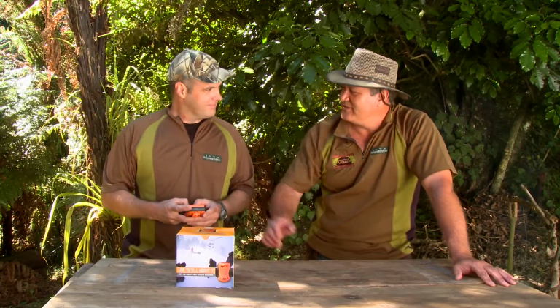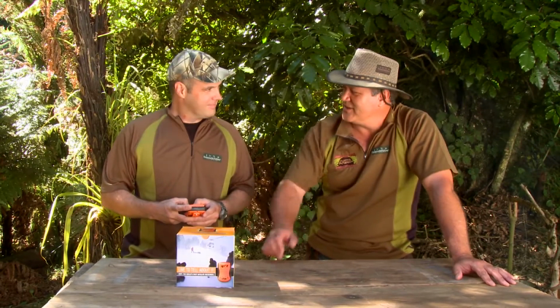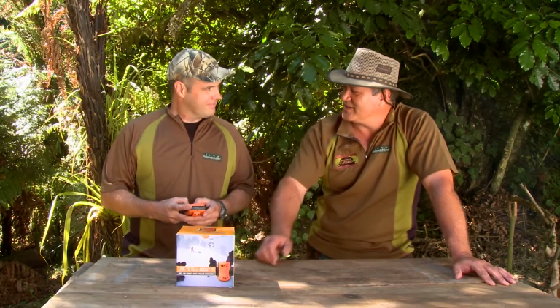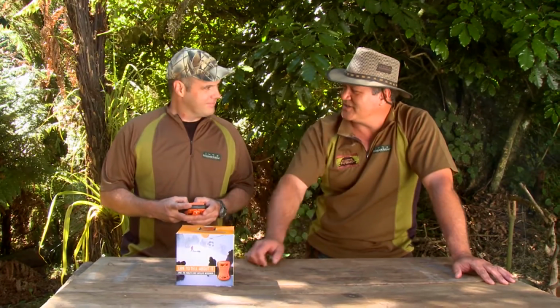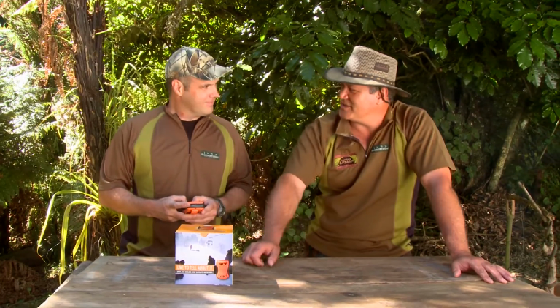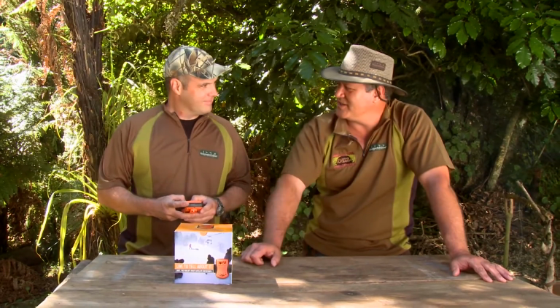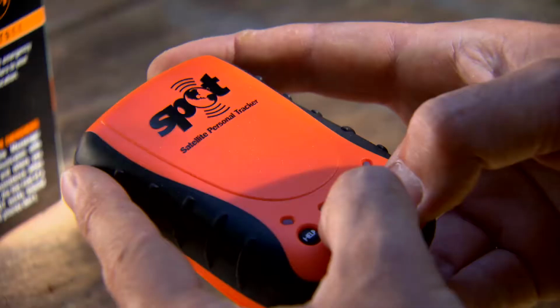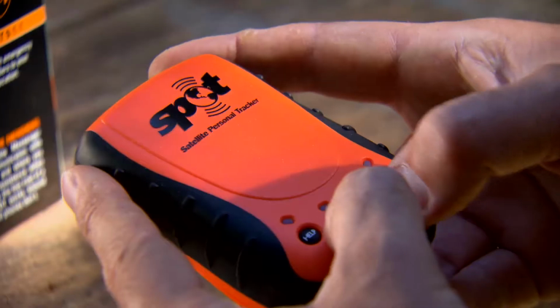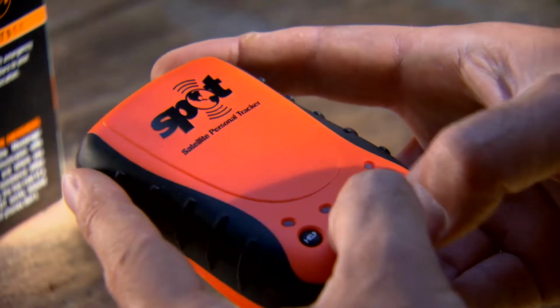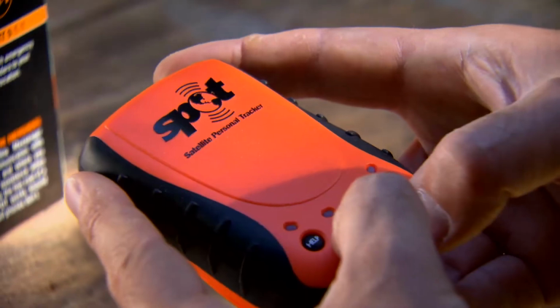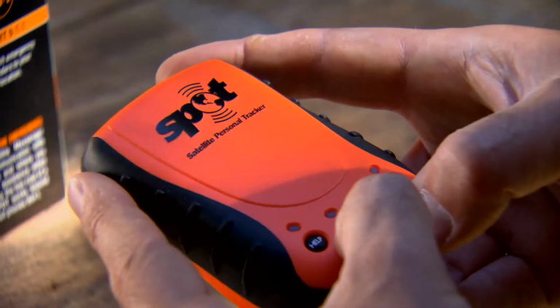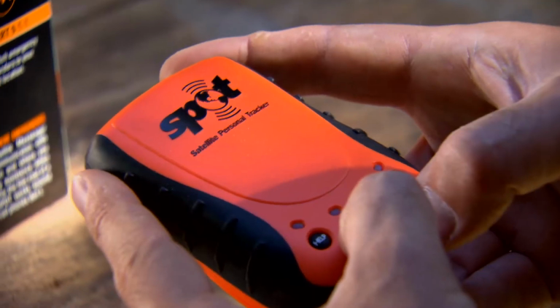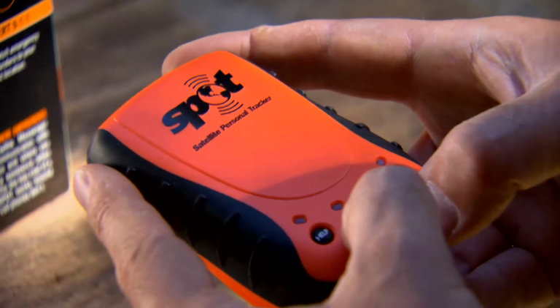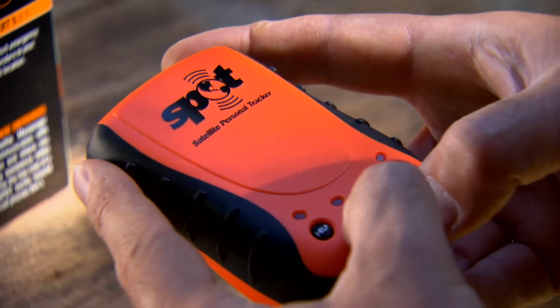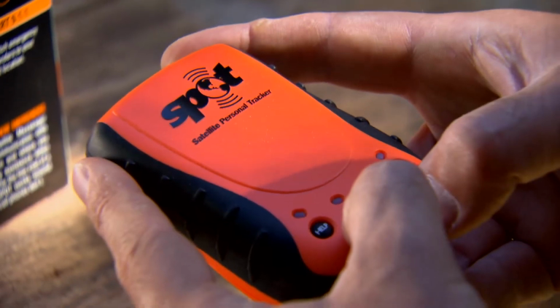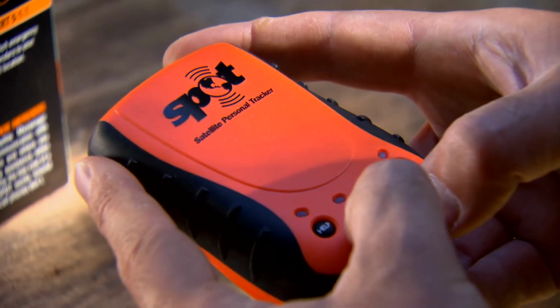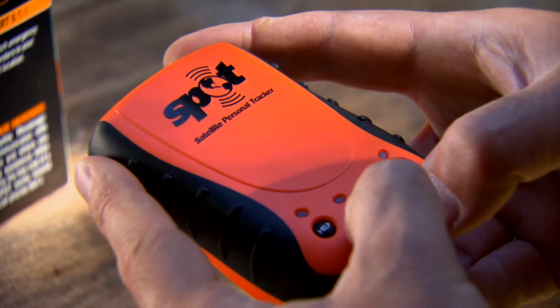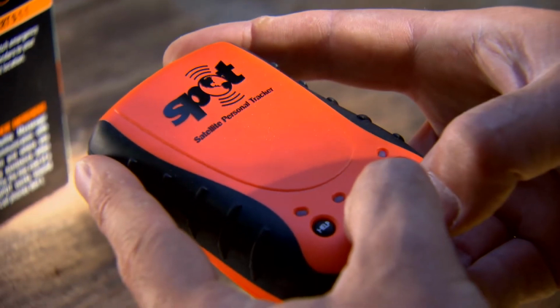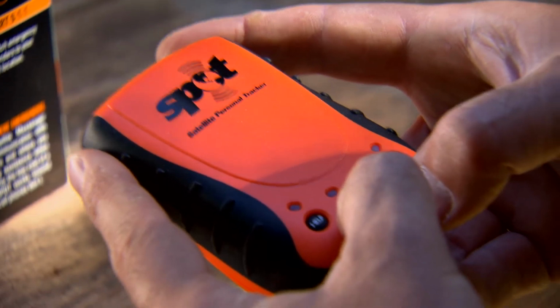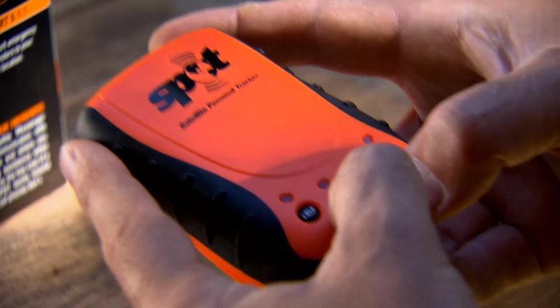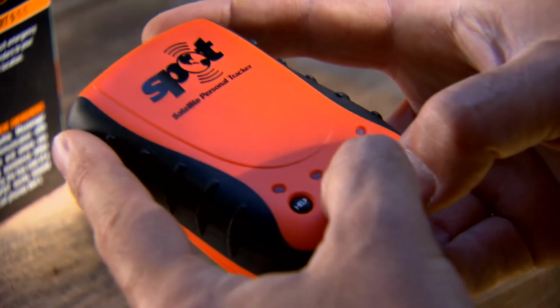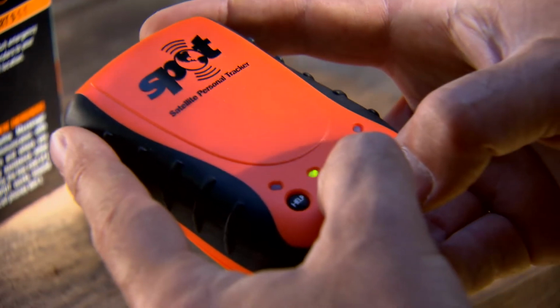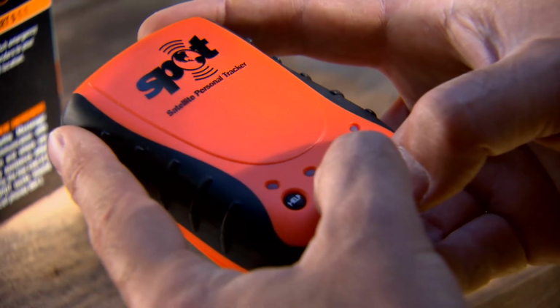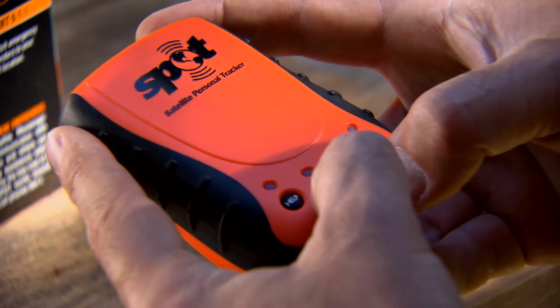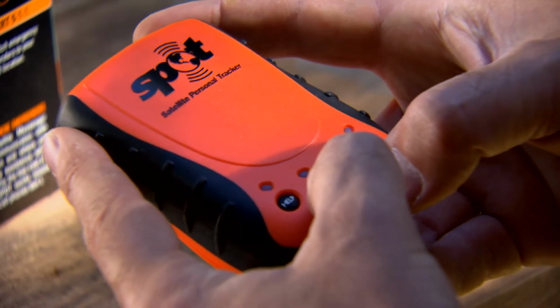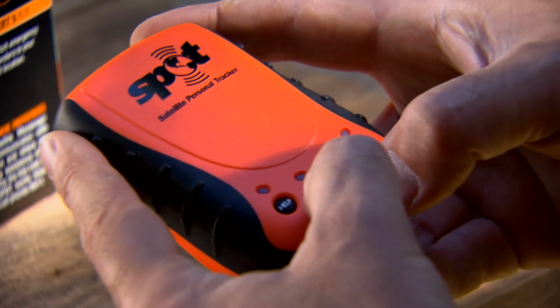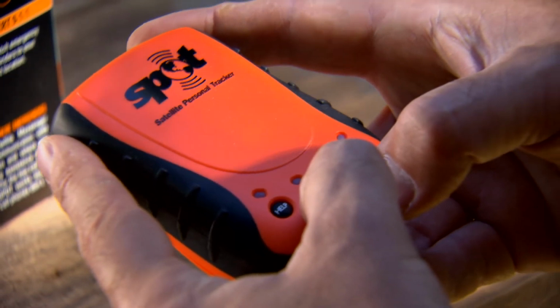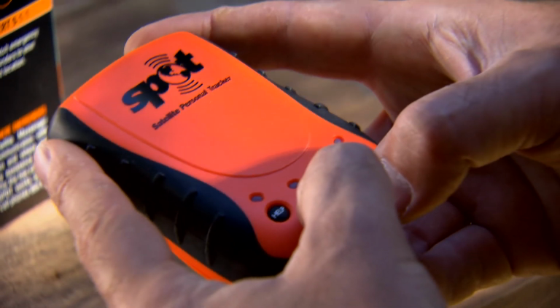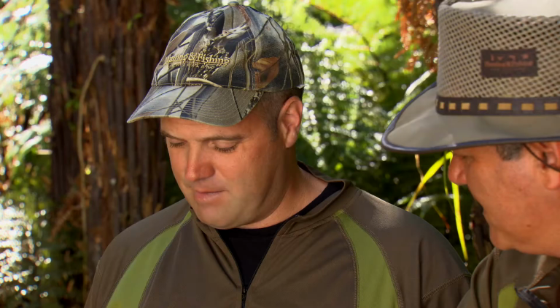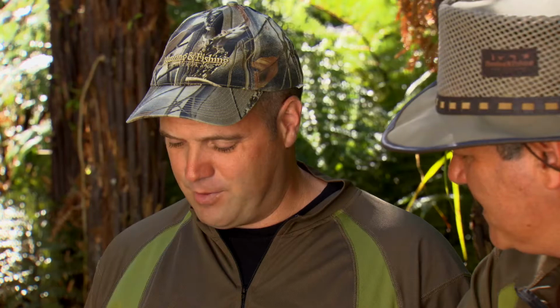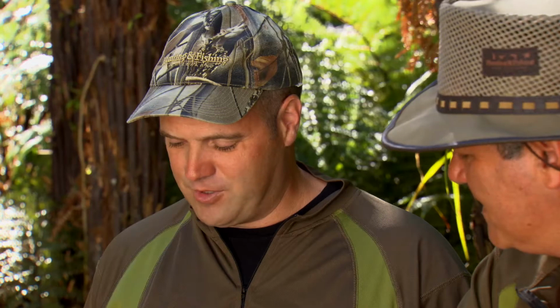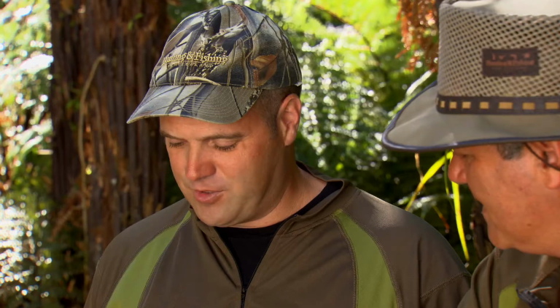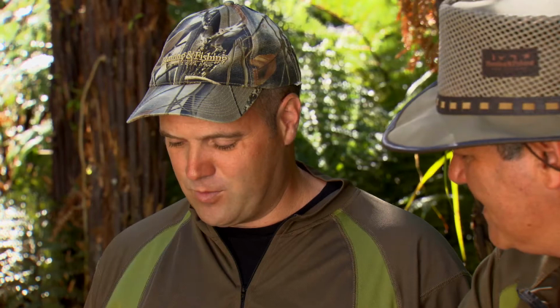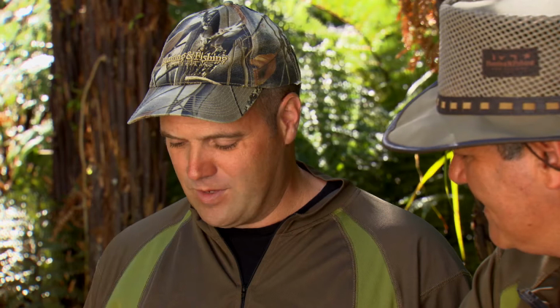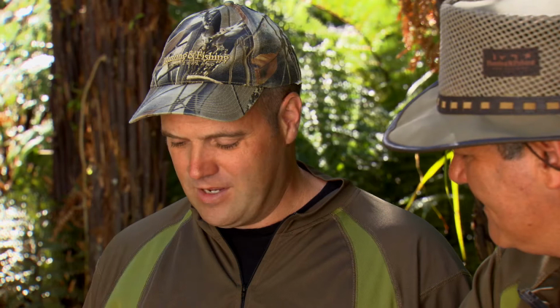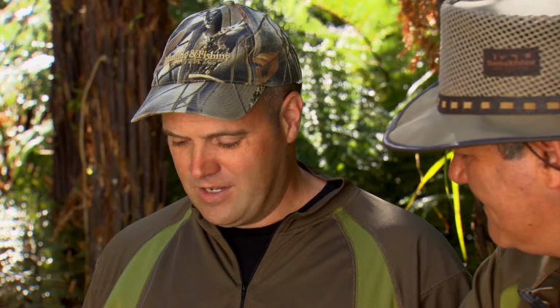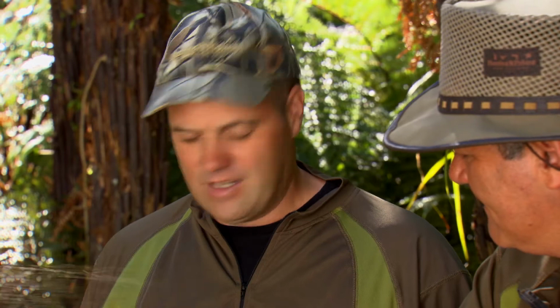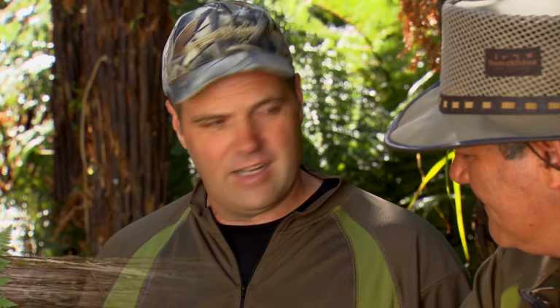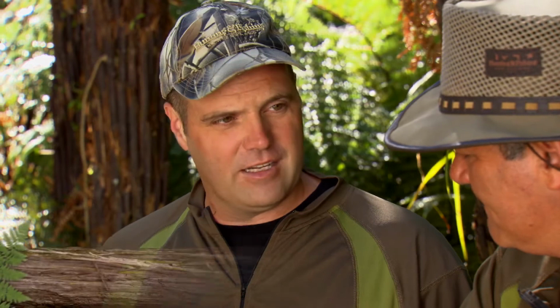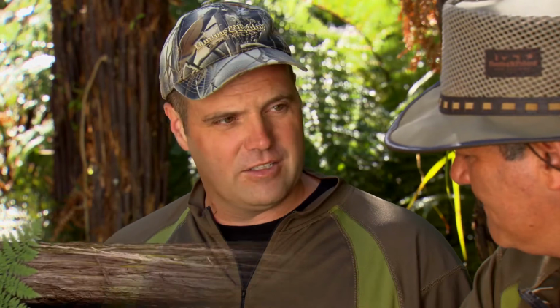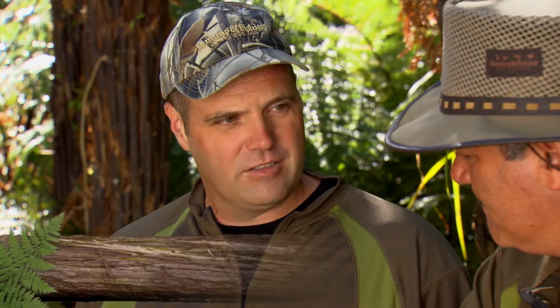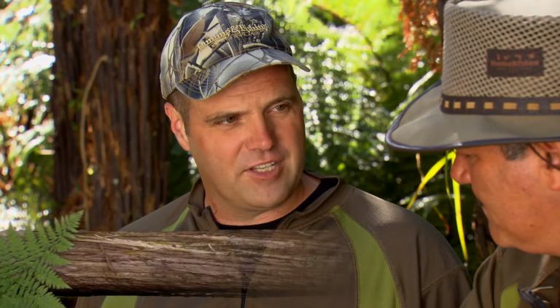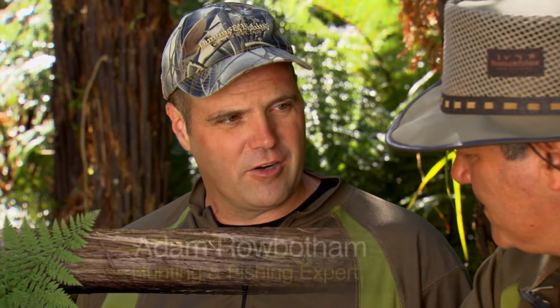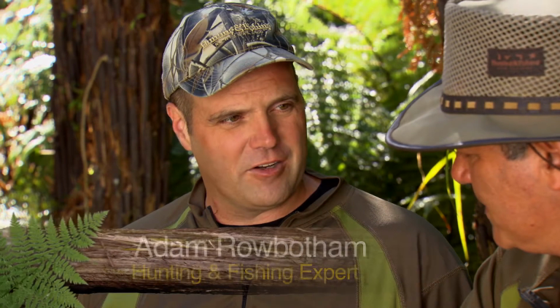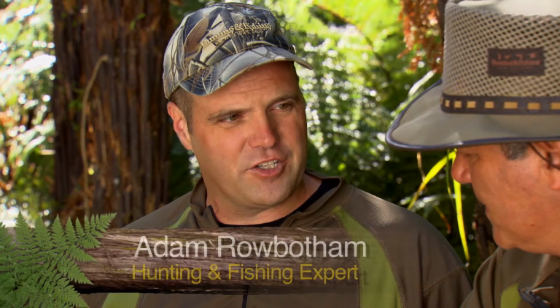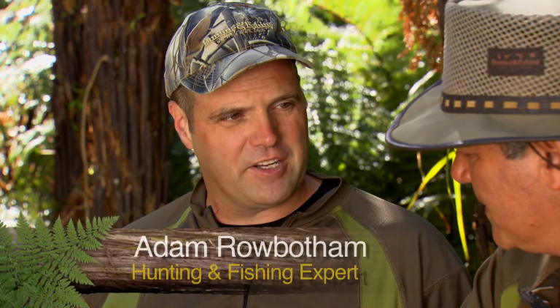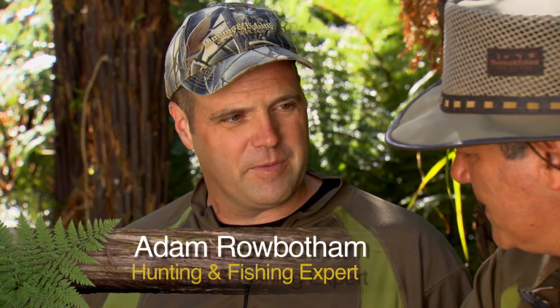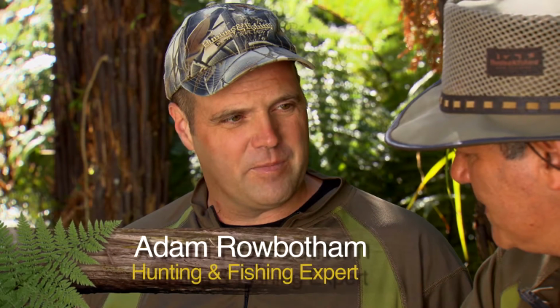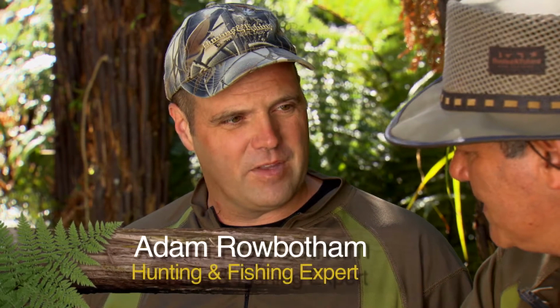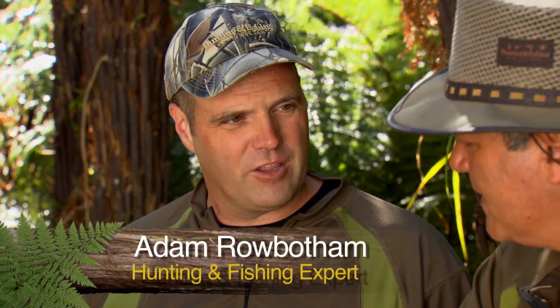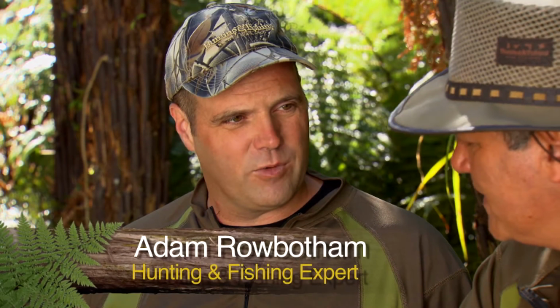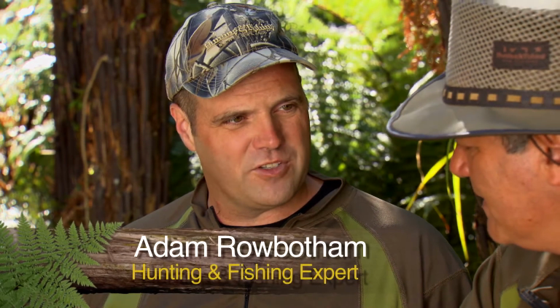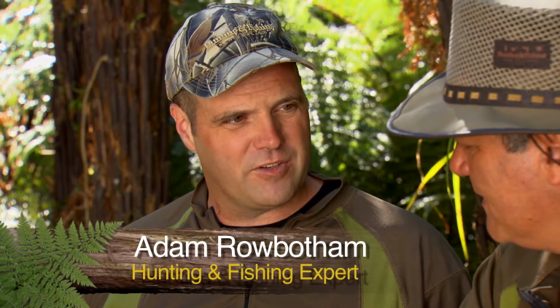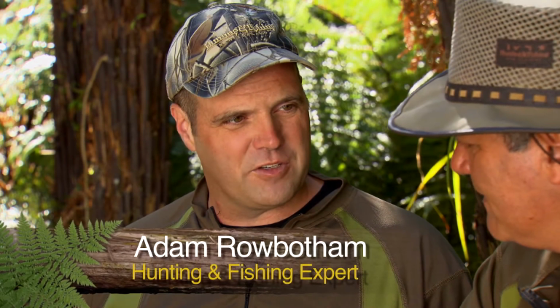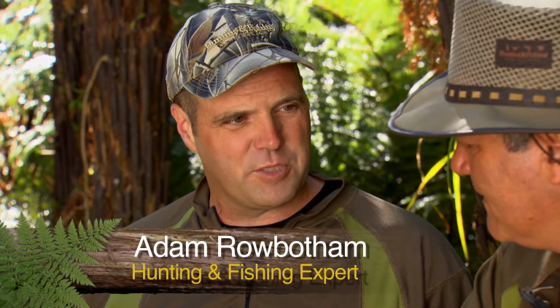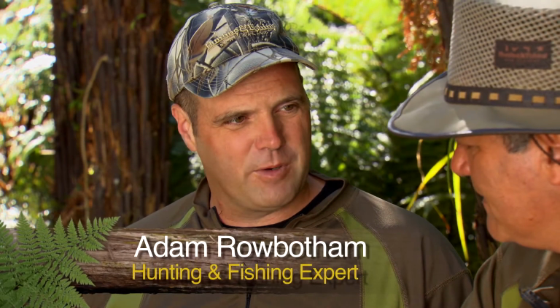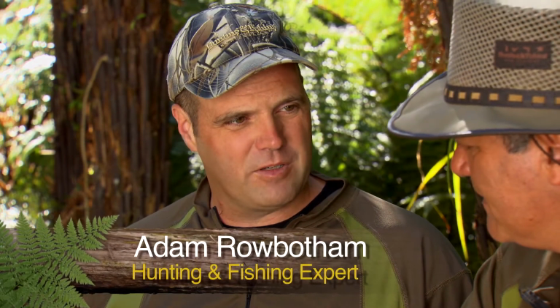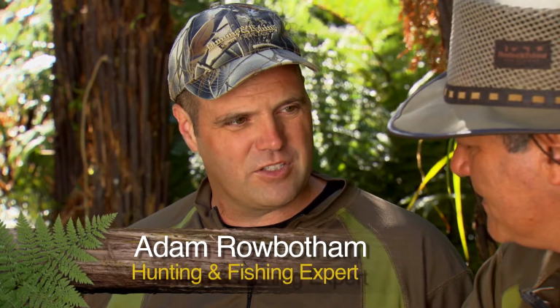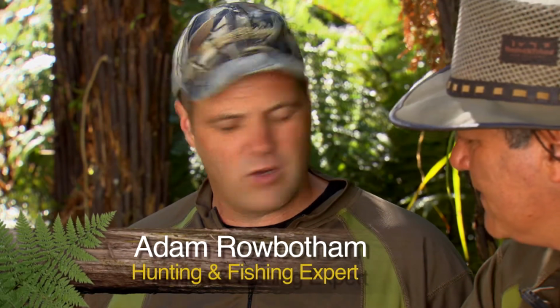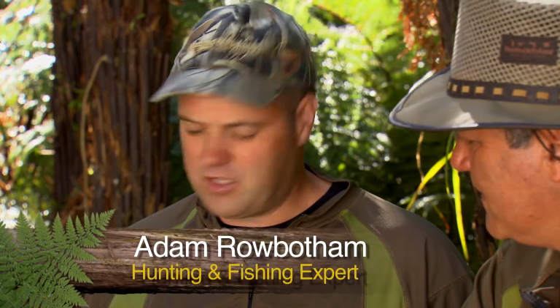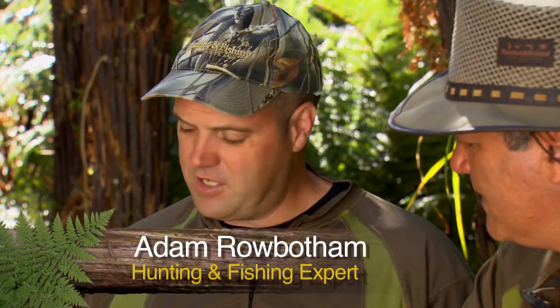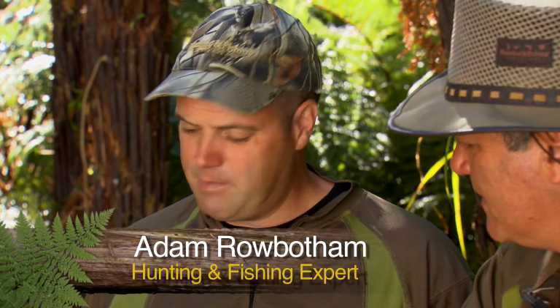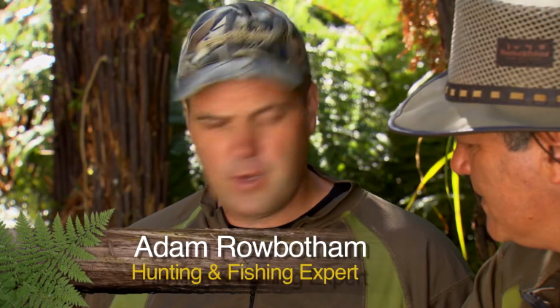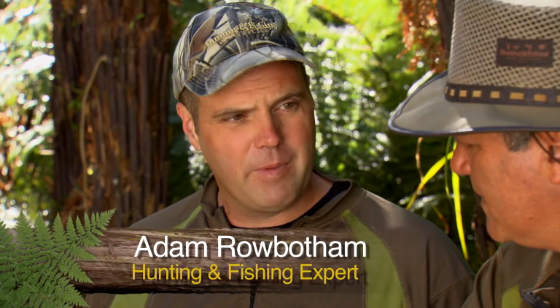Flash looking cell phone, you got there buddy? This is not a cell phone, Howie. This is a personal satellite tracker, otherwise known as SPOT. It's like an e-perb.